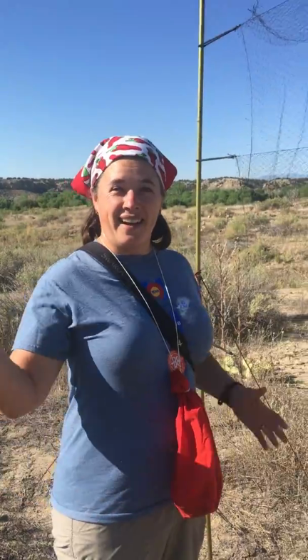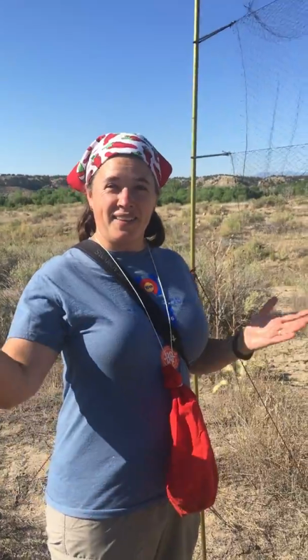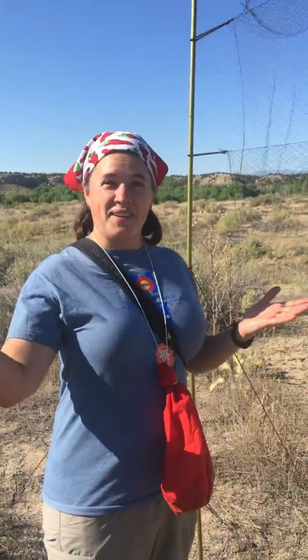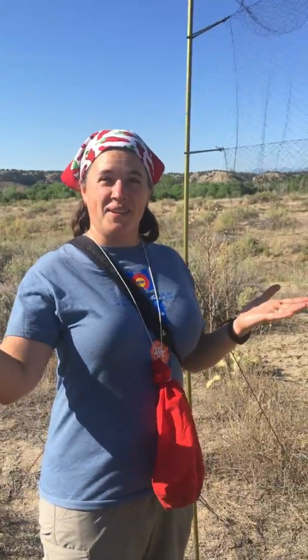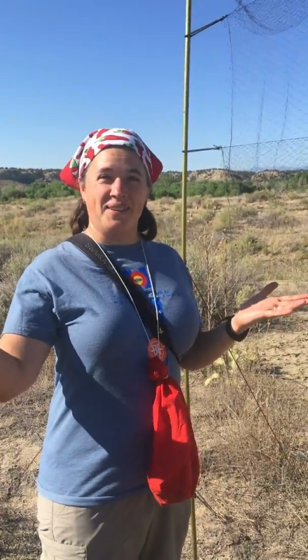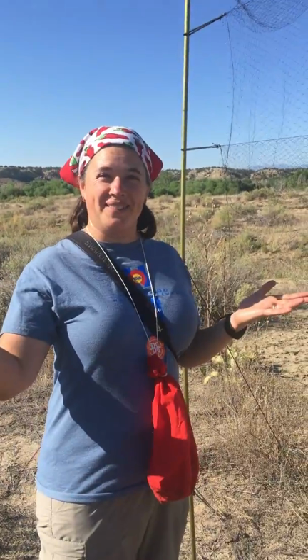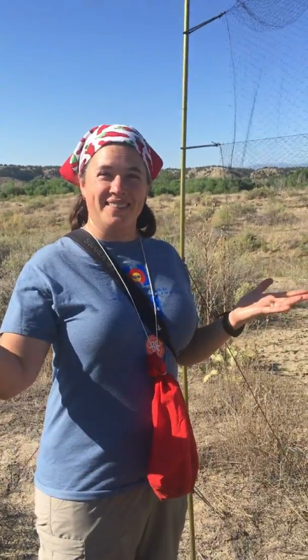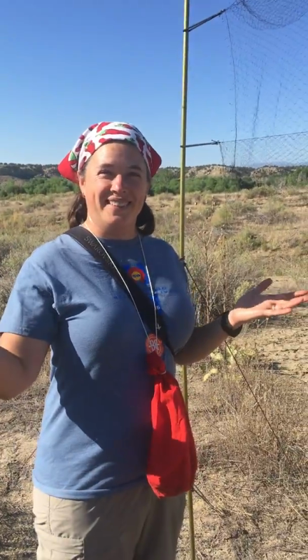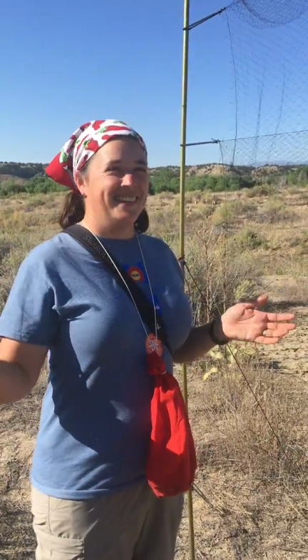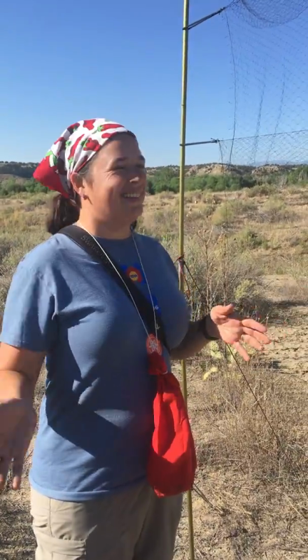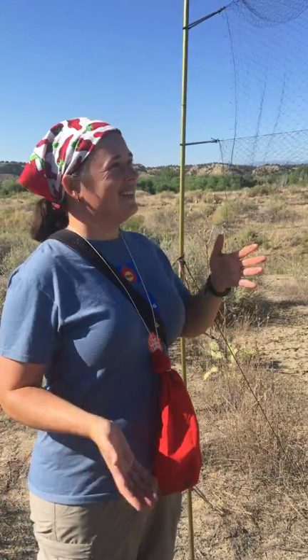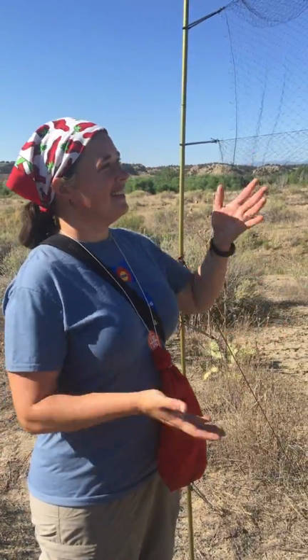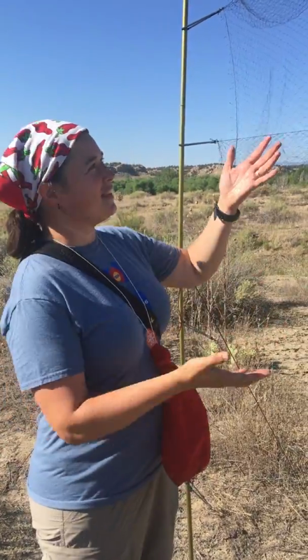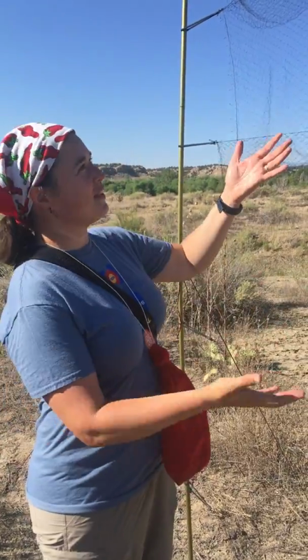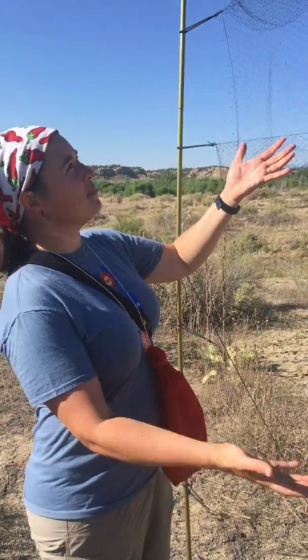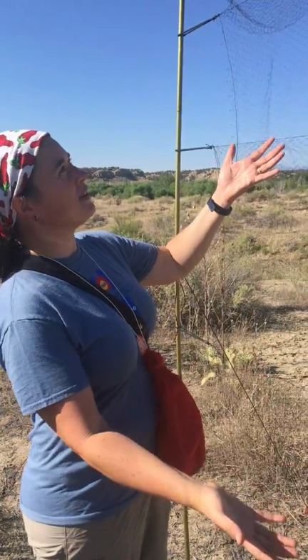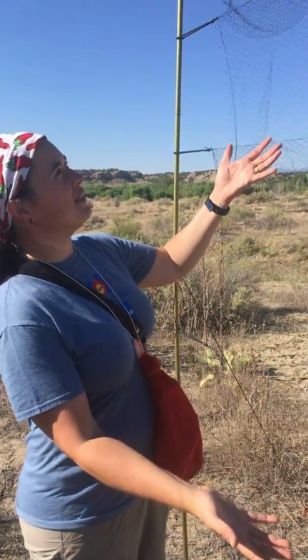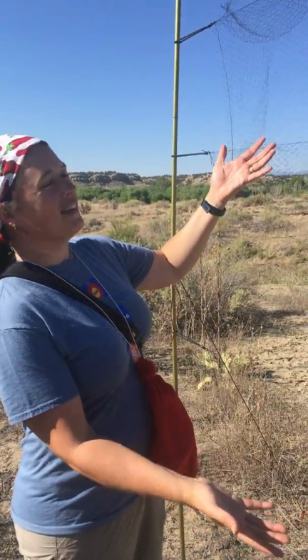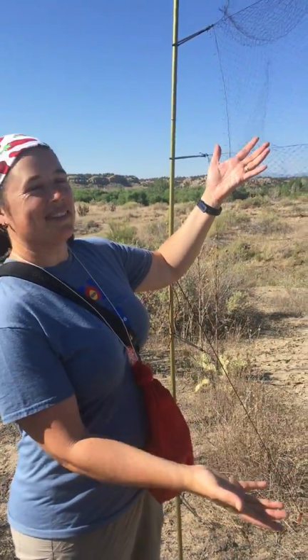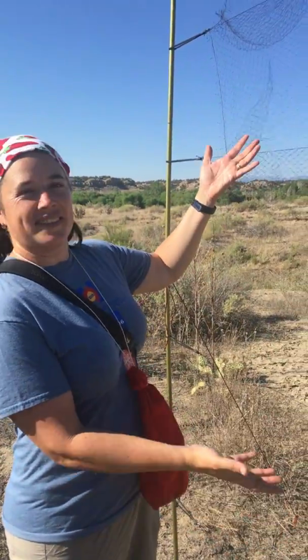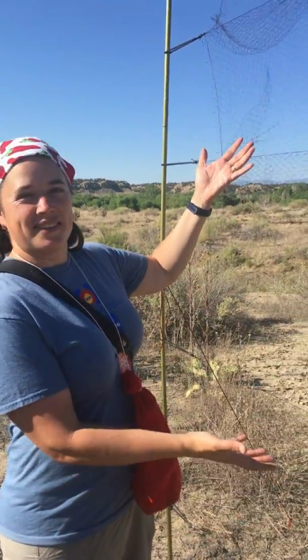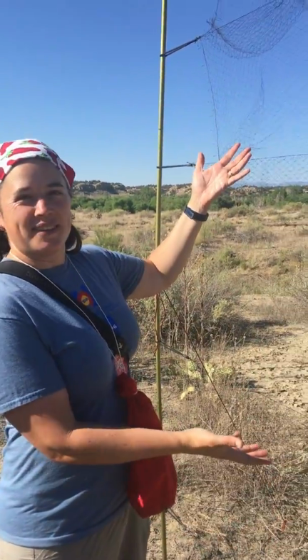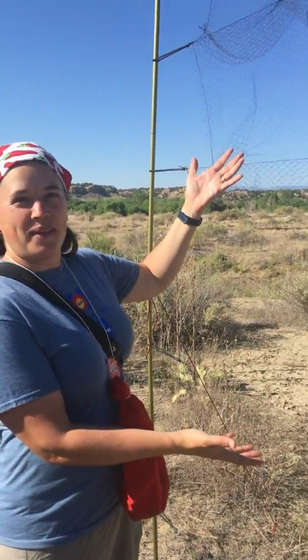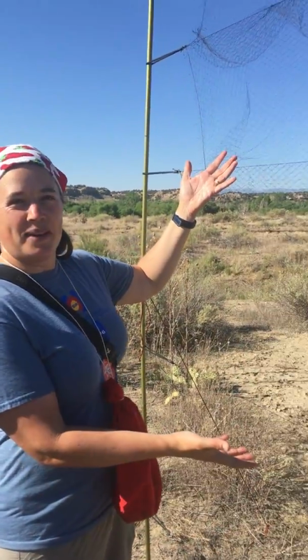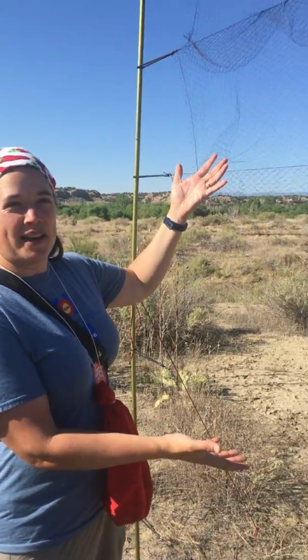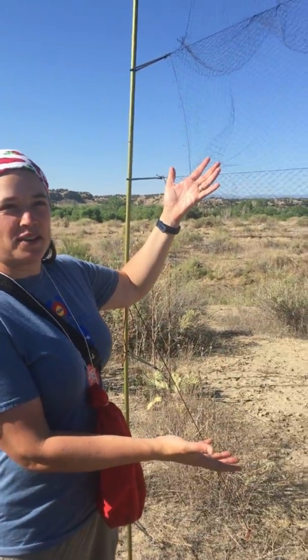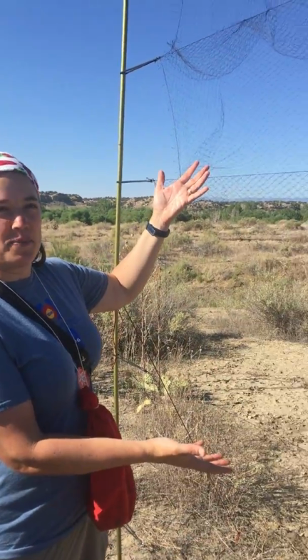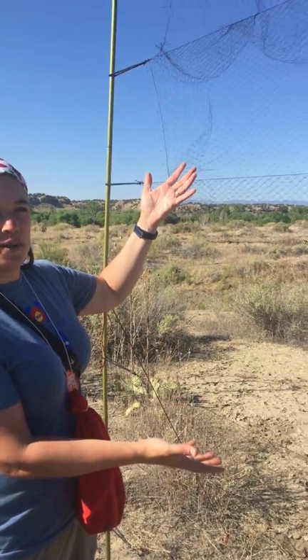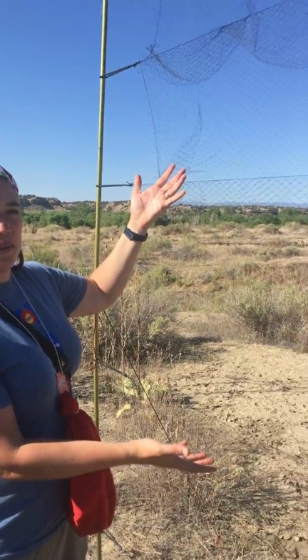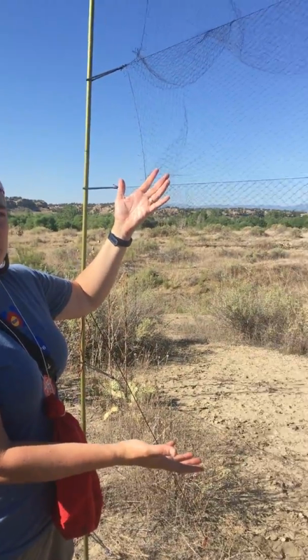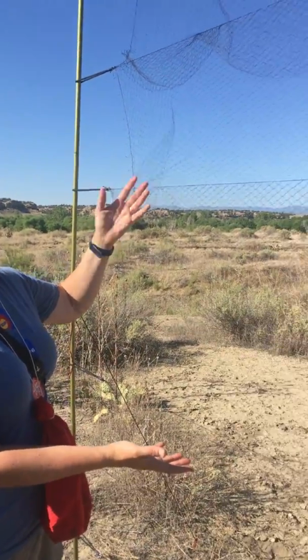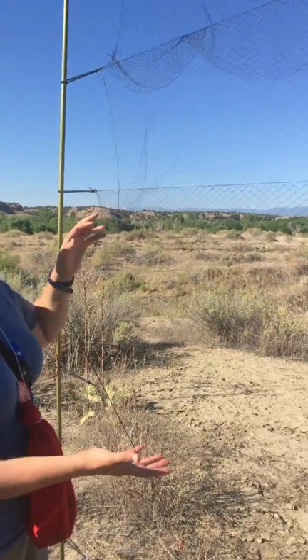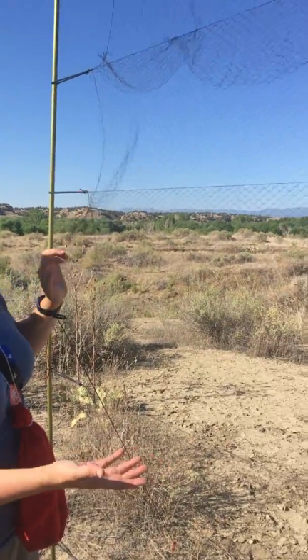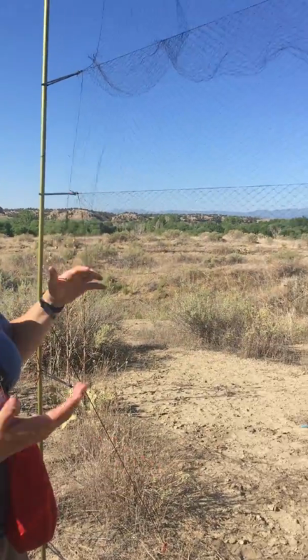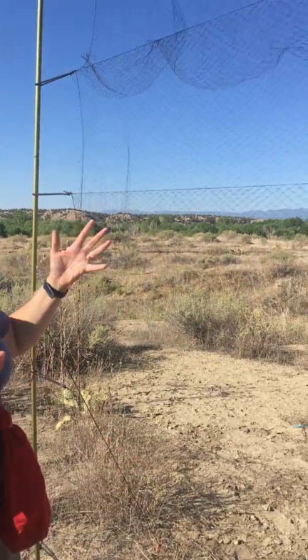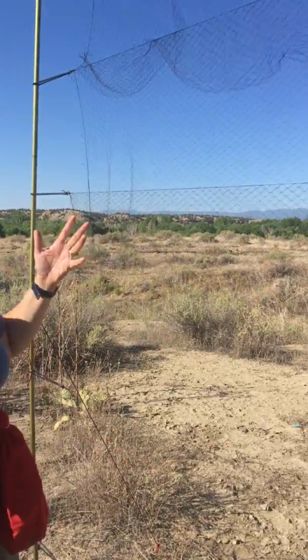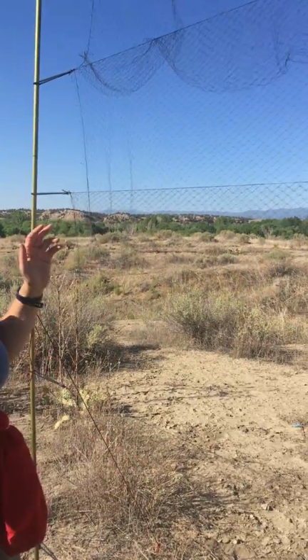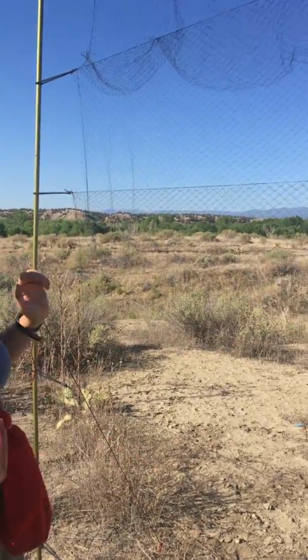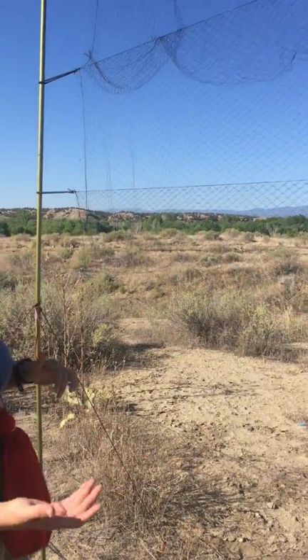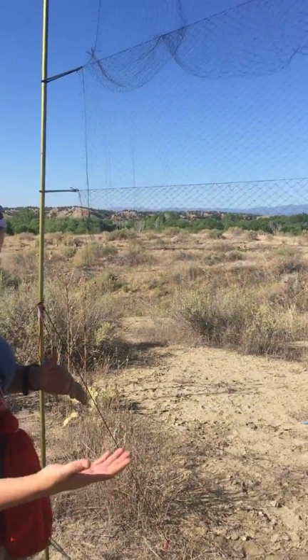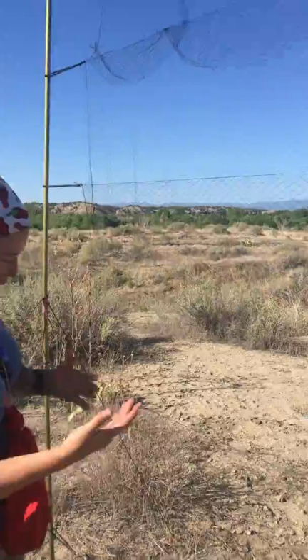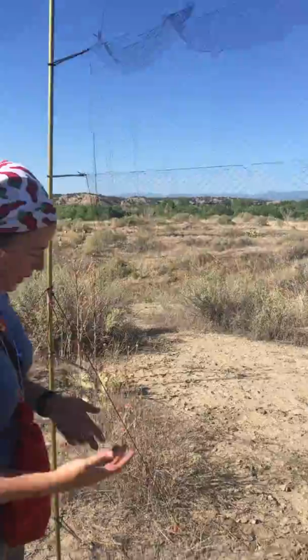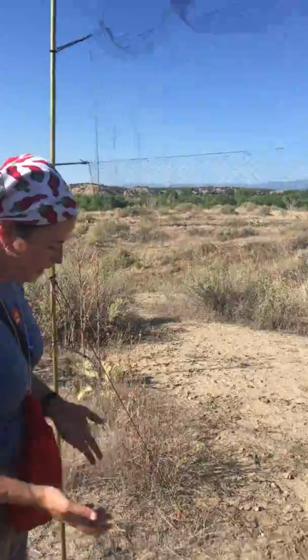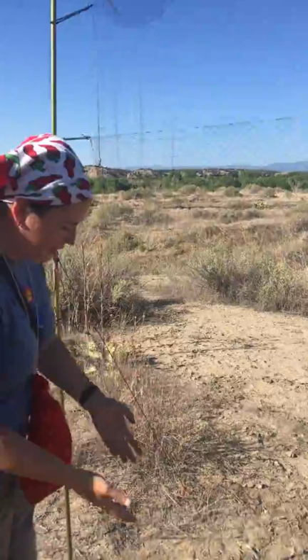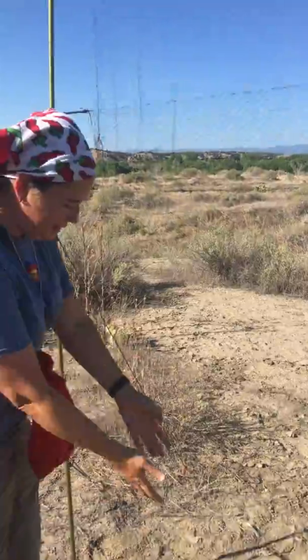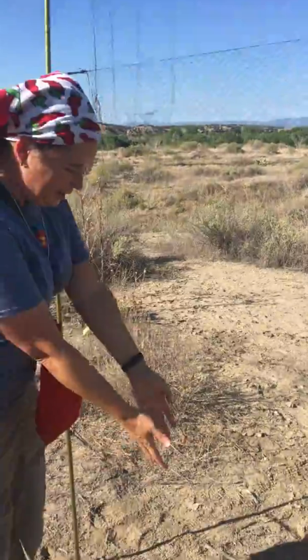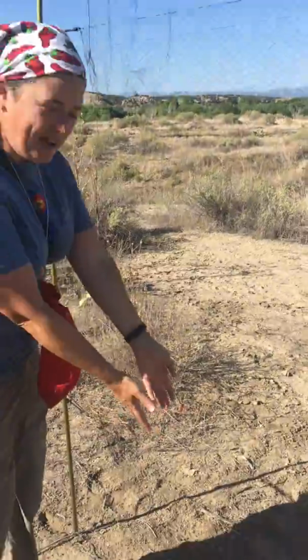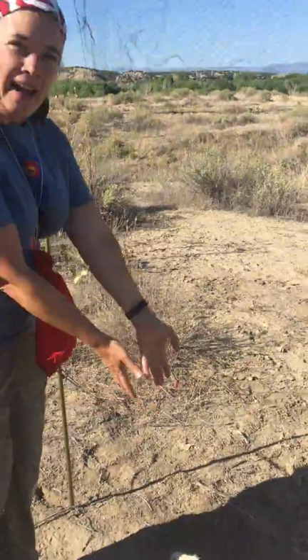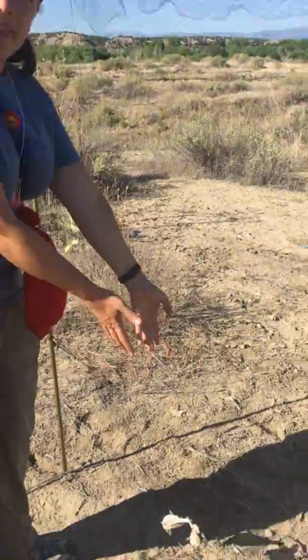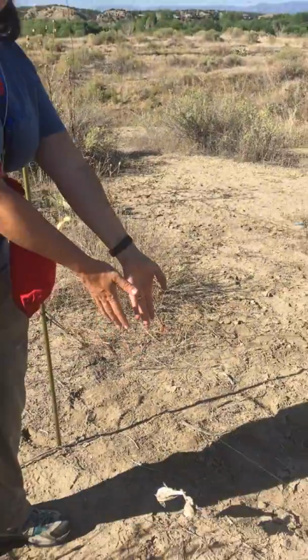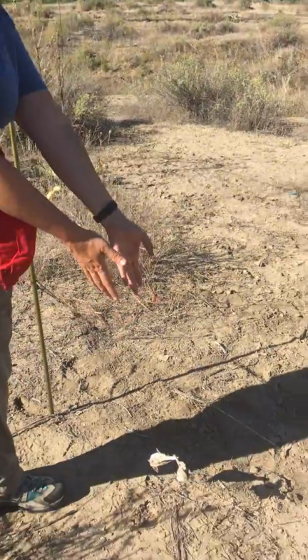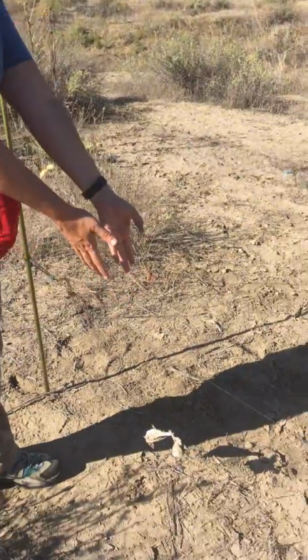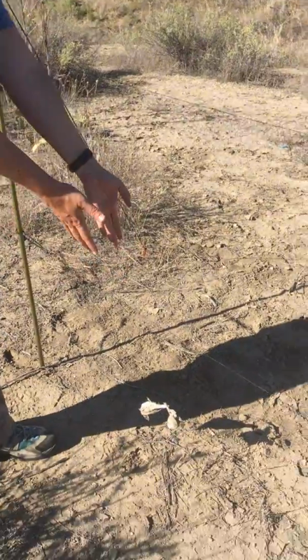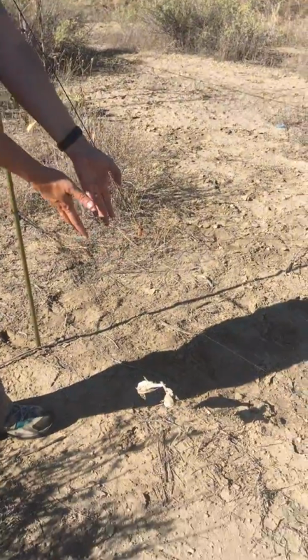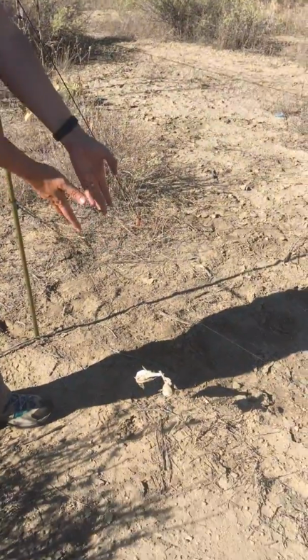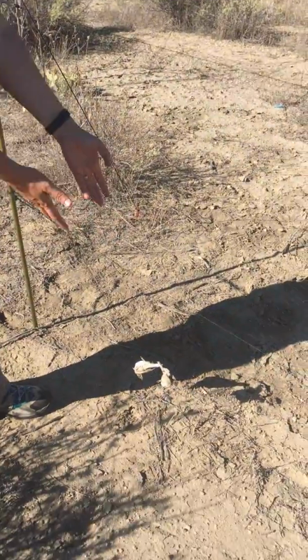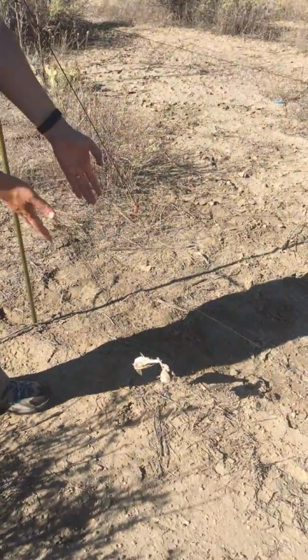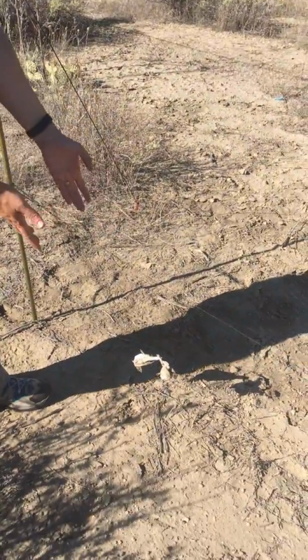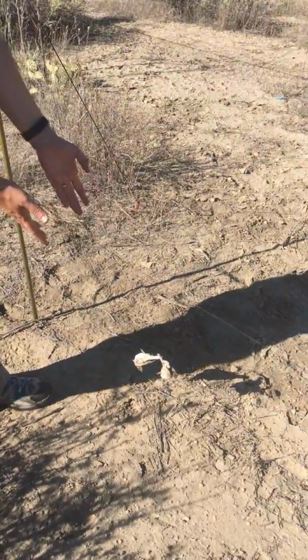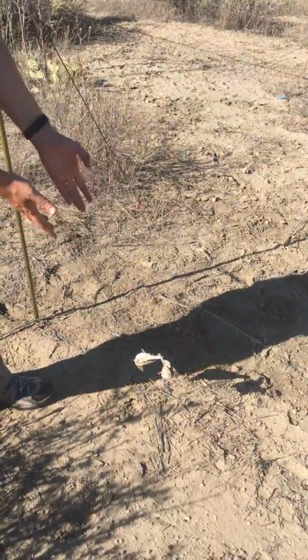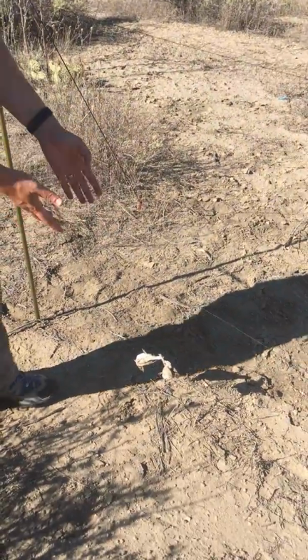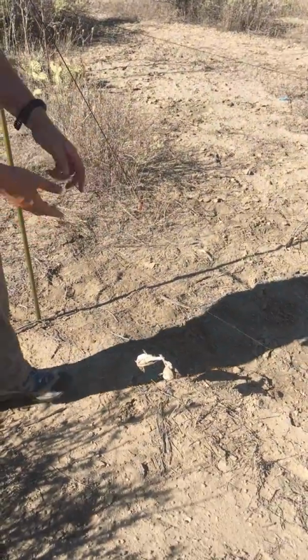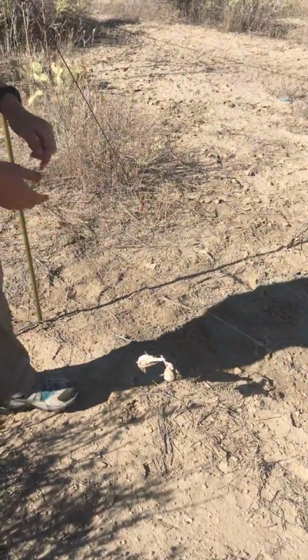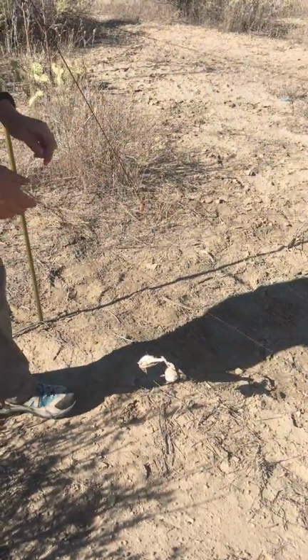Hello! This is the mist net. This is how we catch birds. Birds don't see it, they fly in and they get tangled like these two down here.